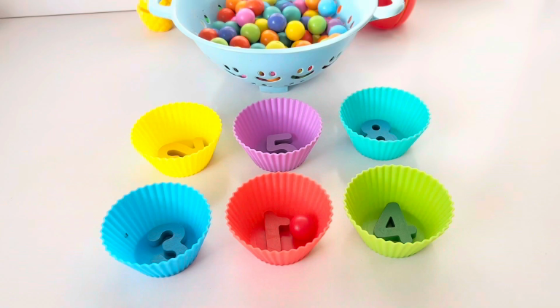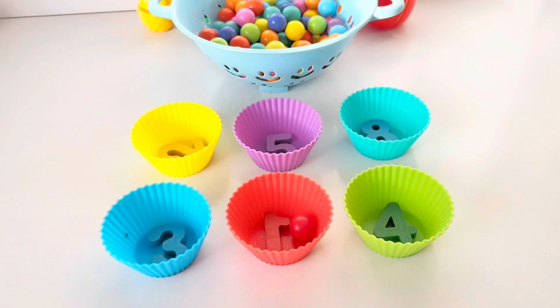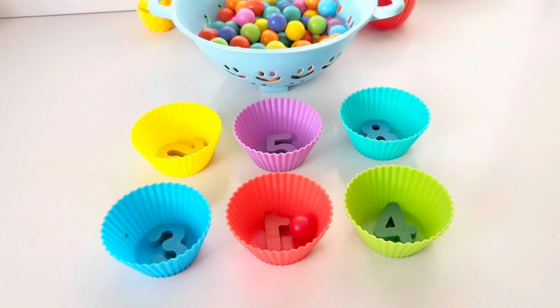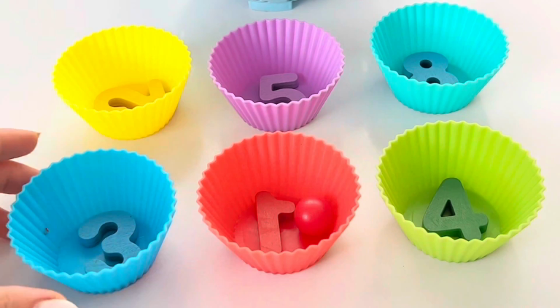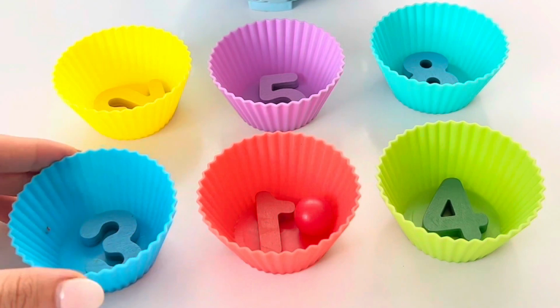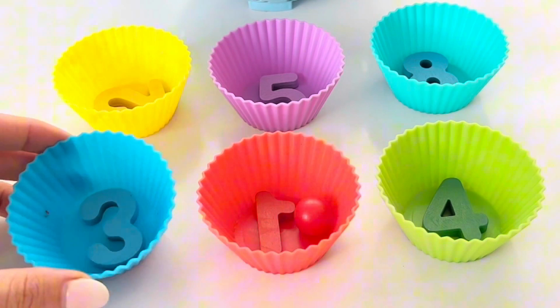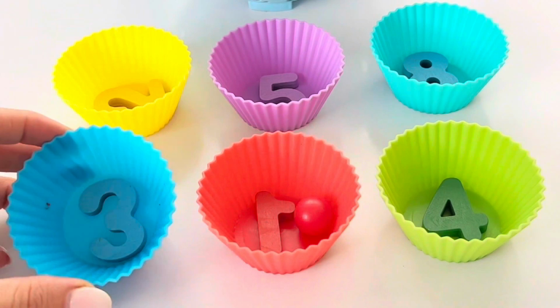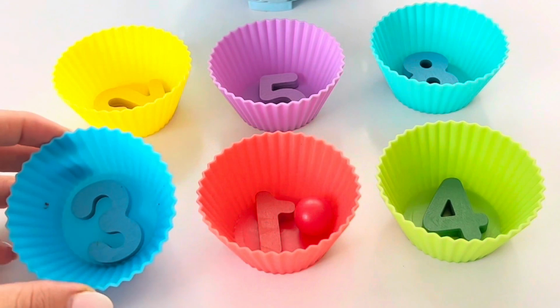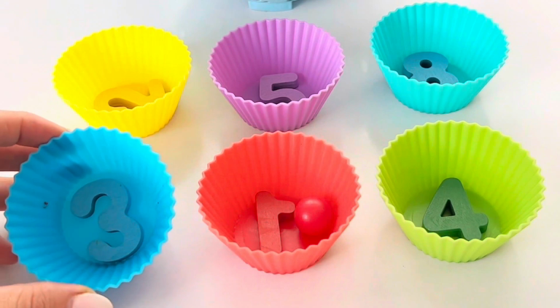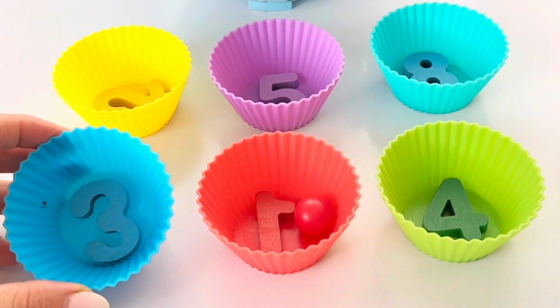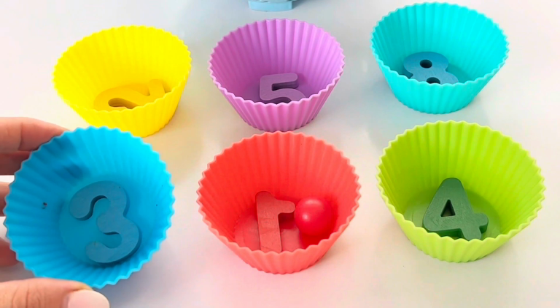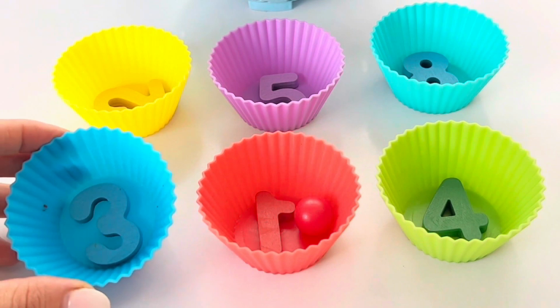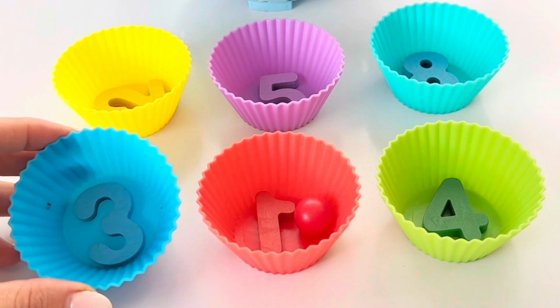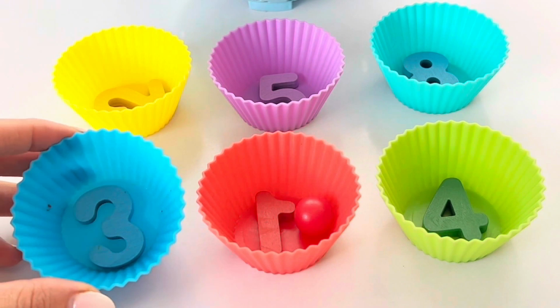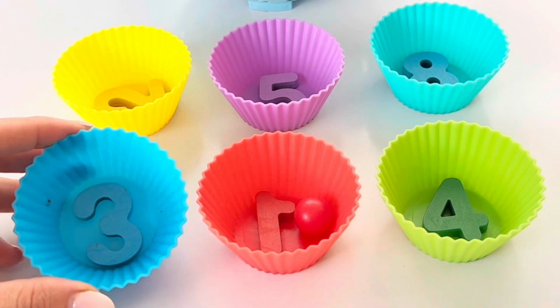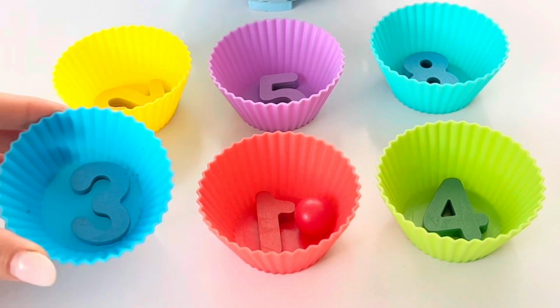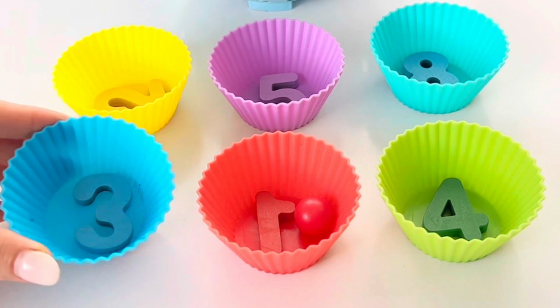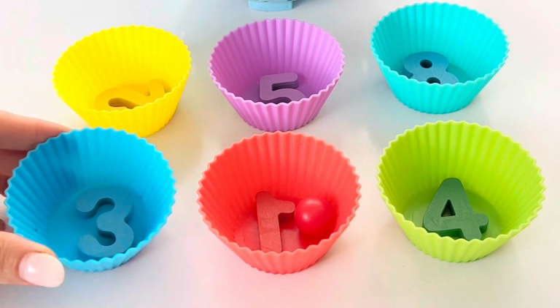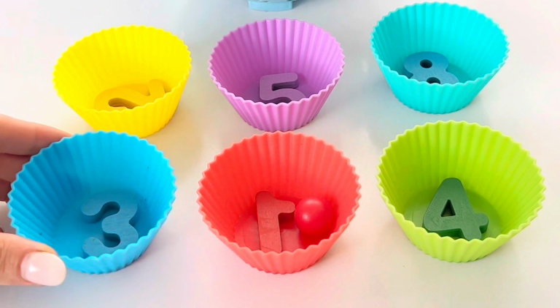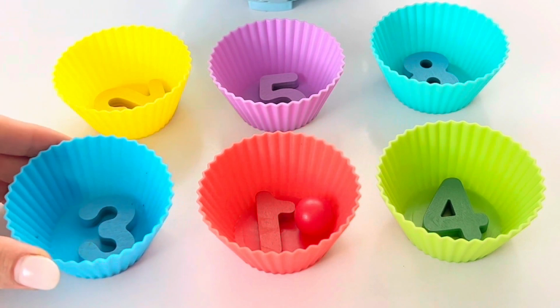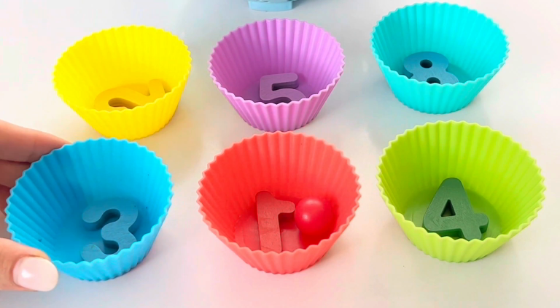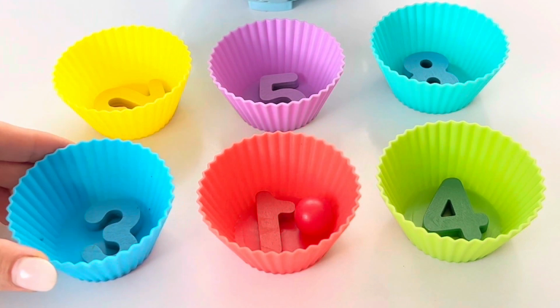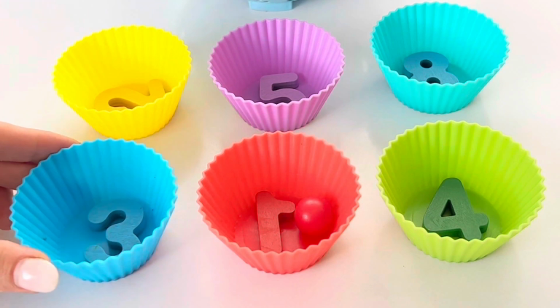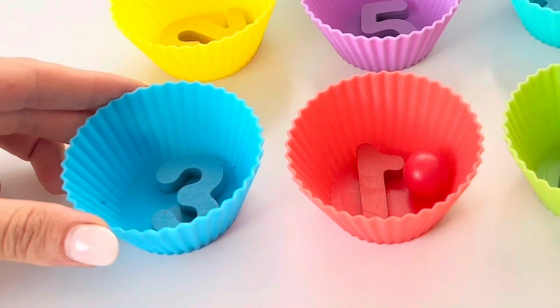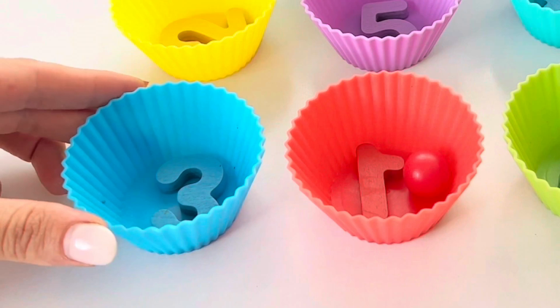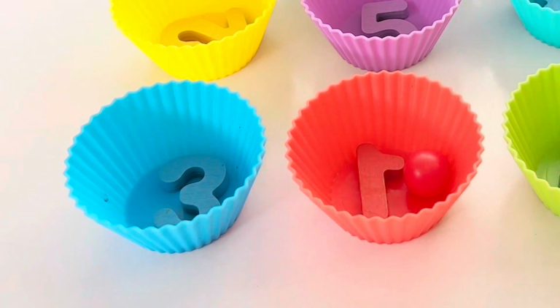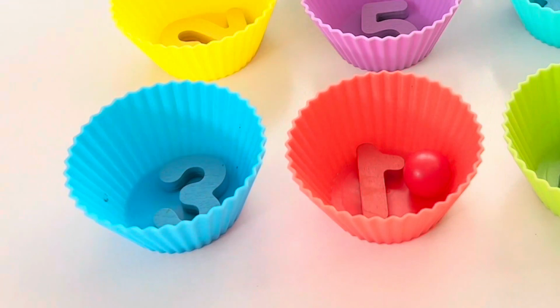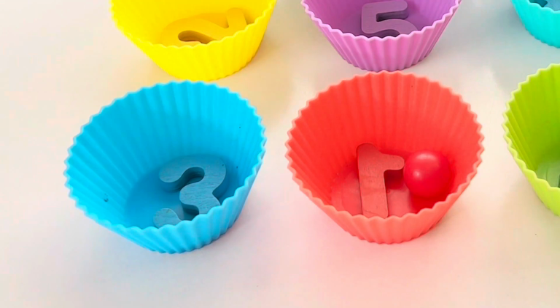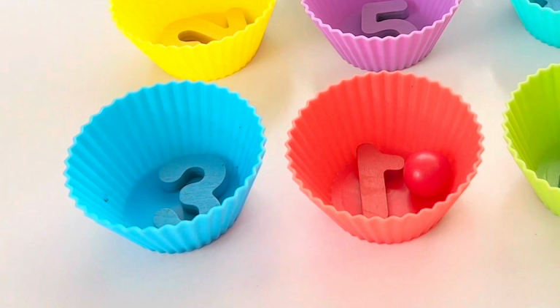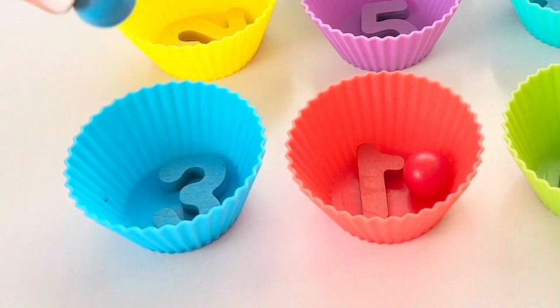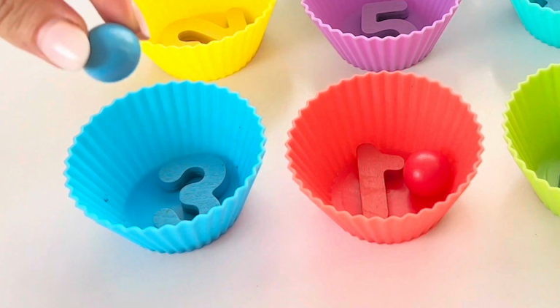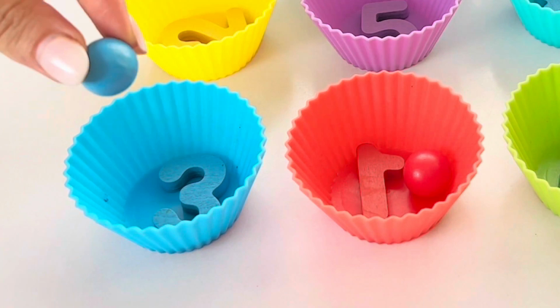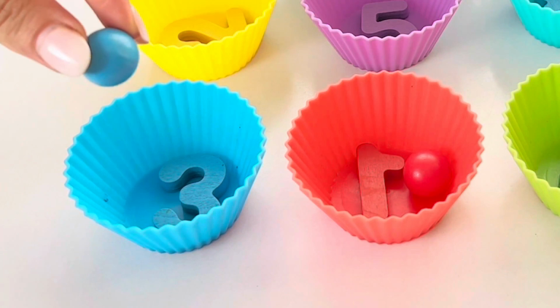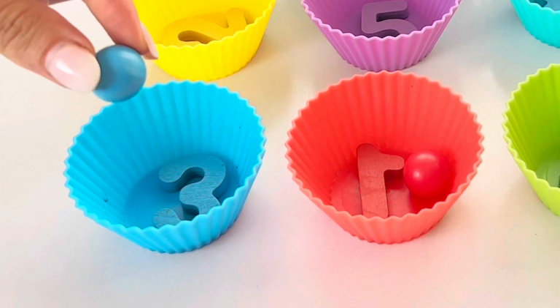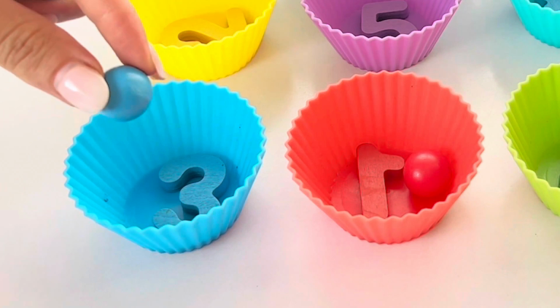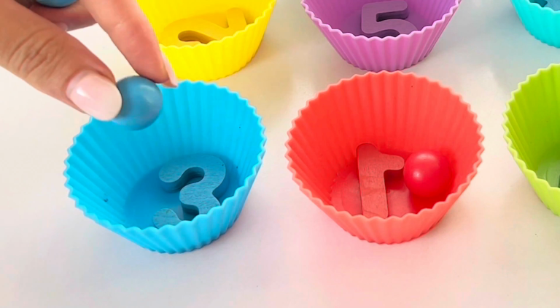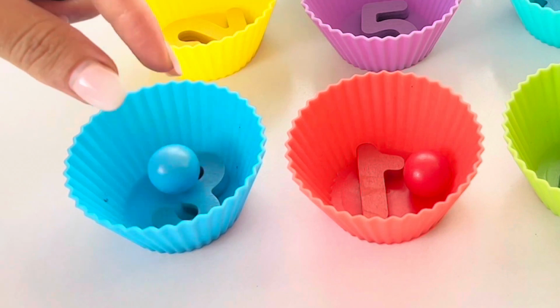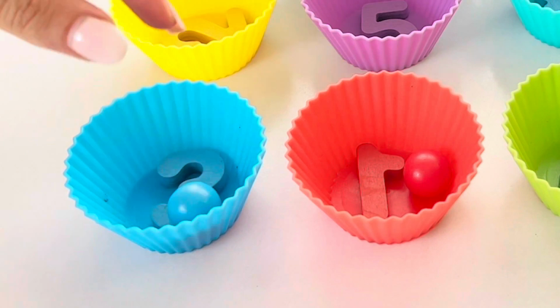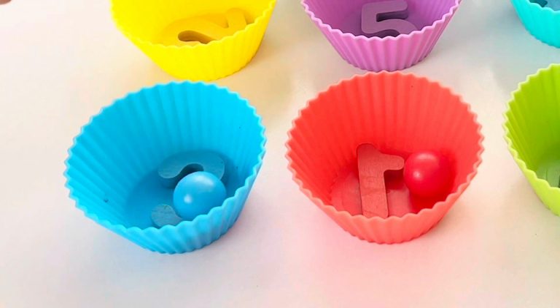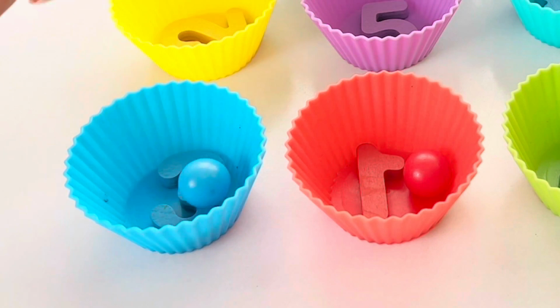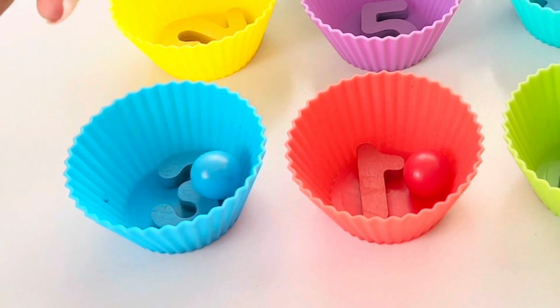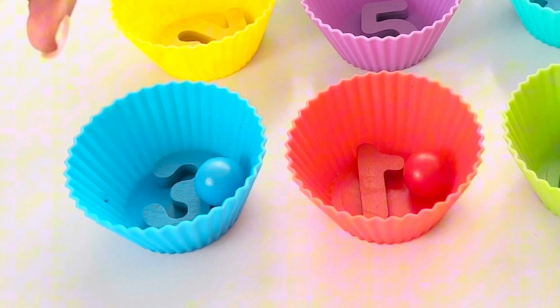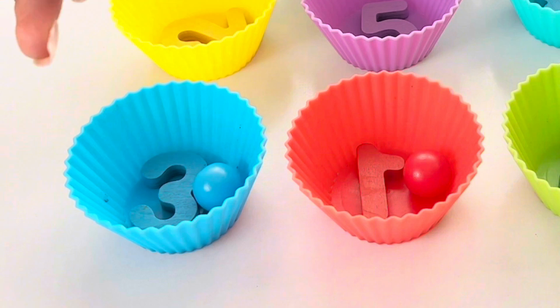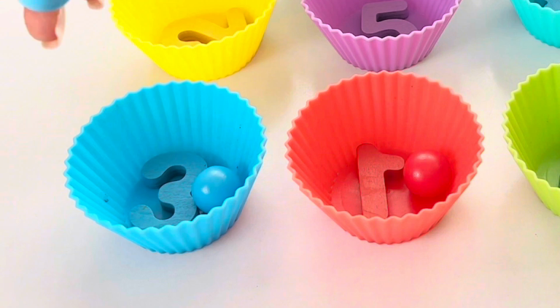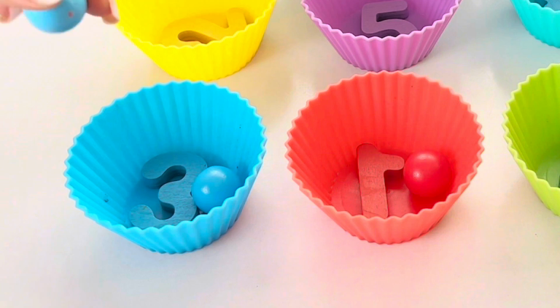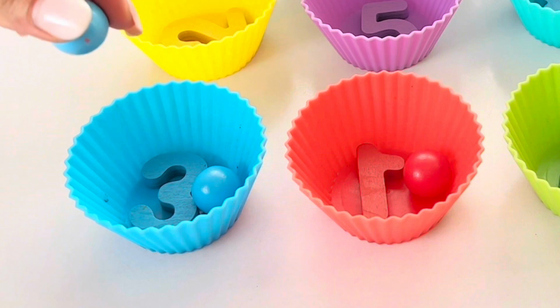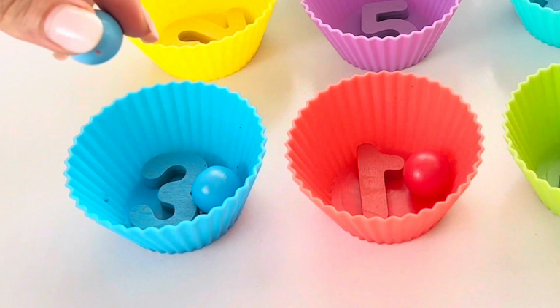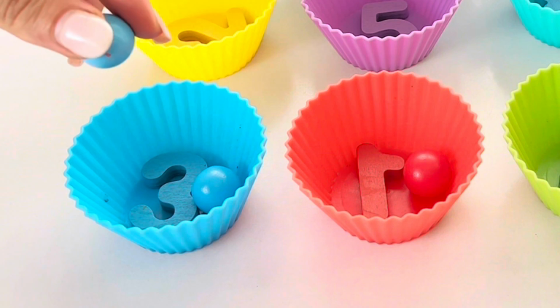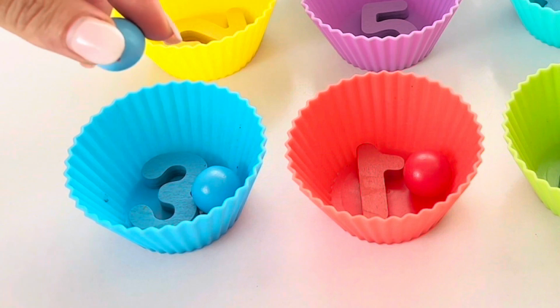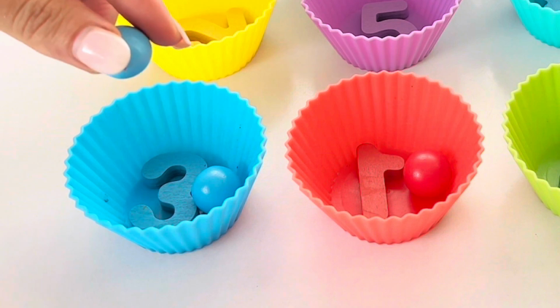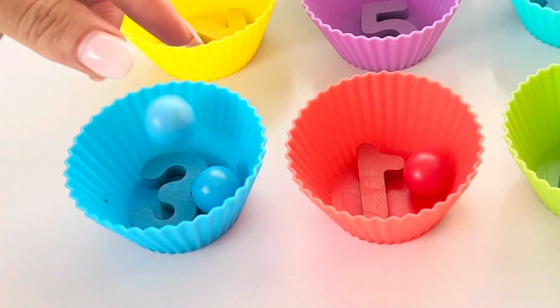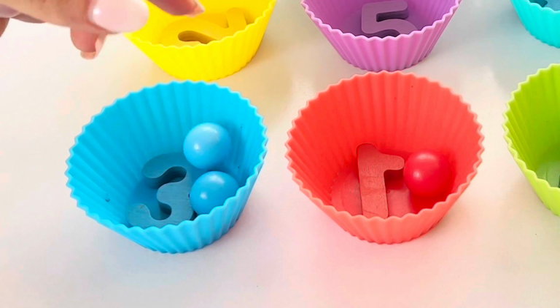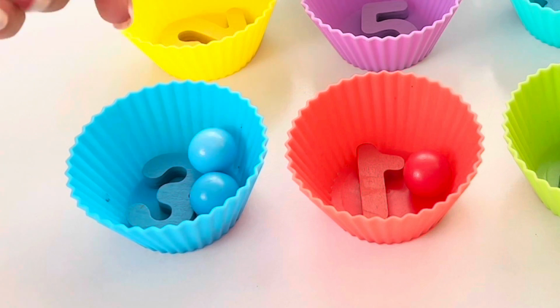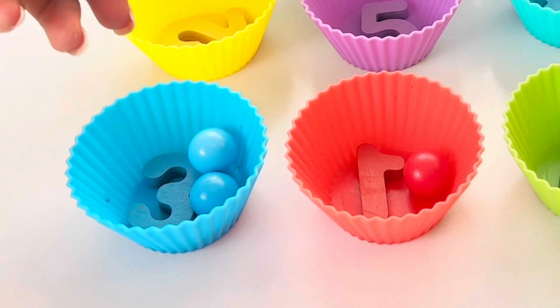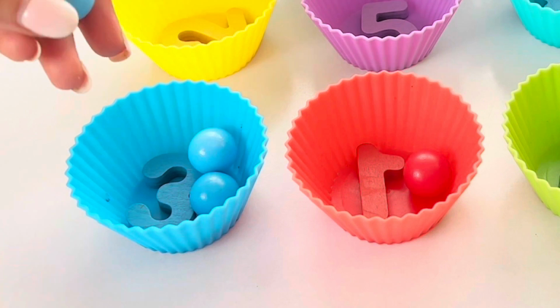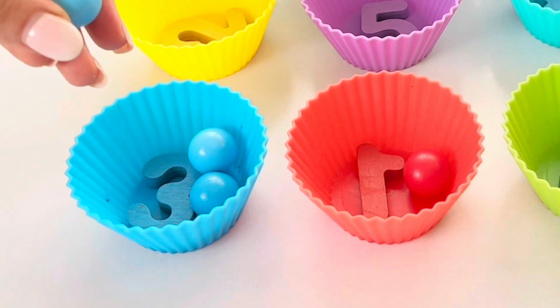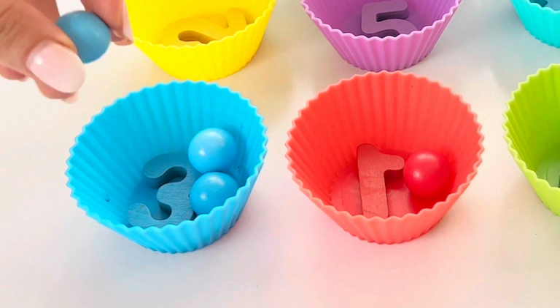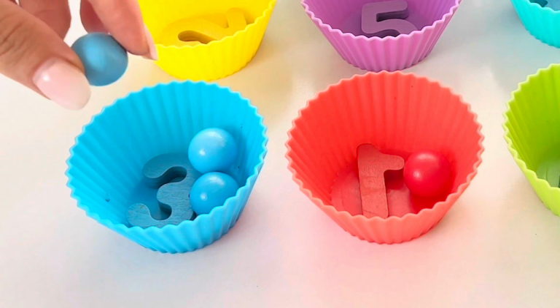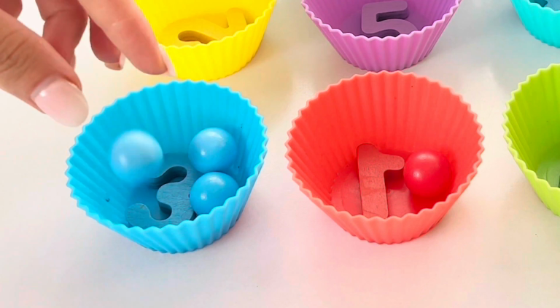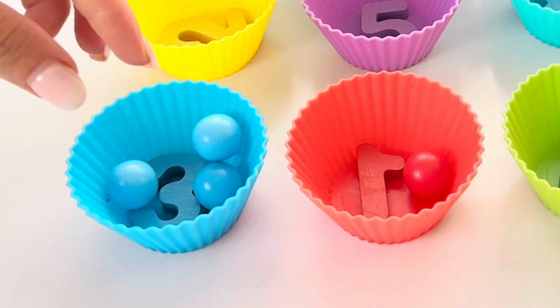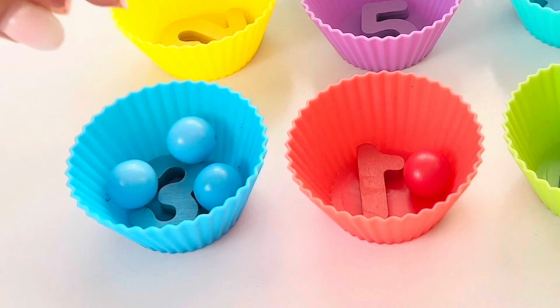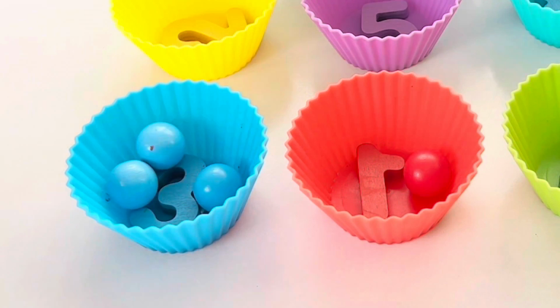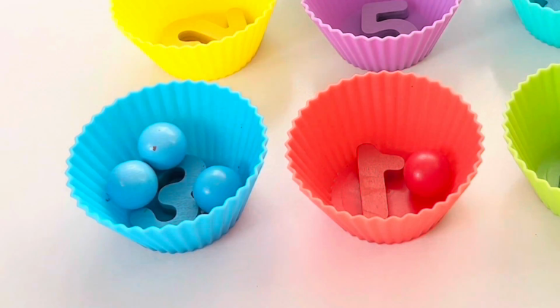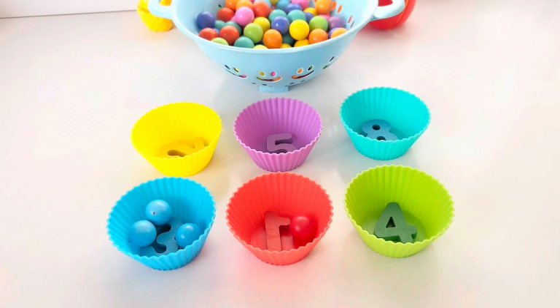Blue ball has a number three. Let's put three balls in the blue ball. One, two, and three.